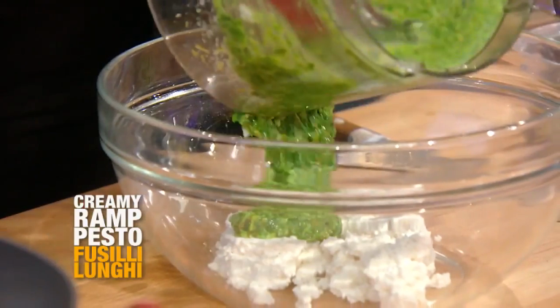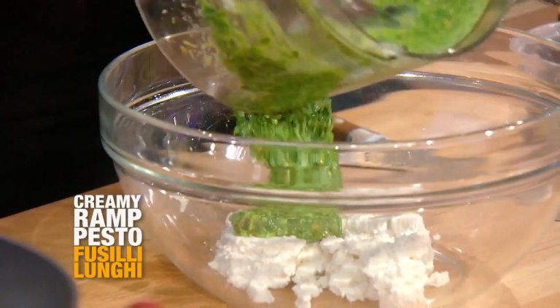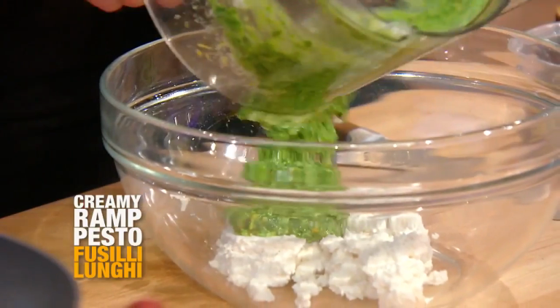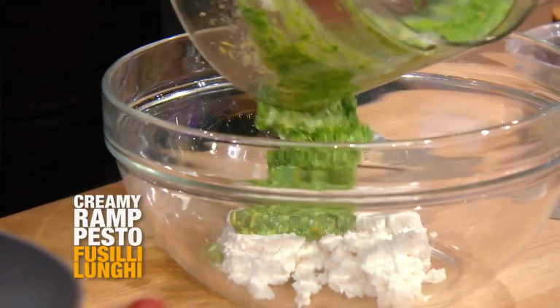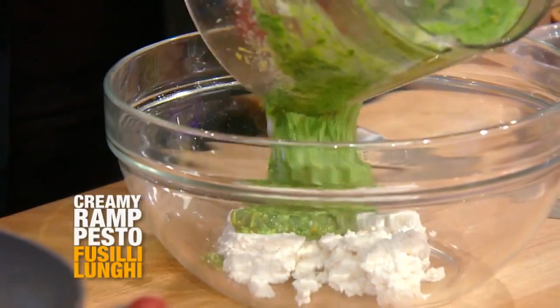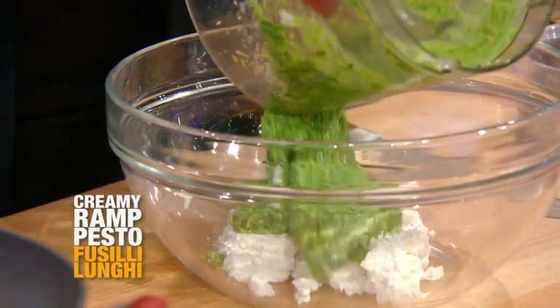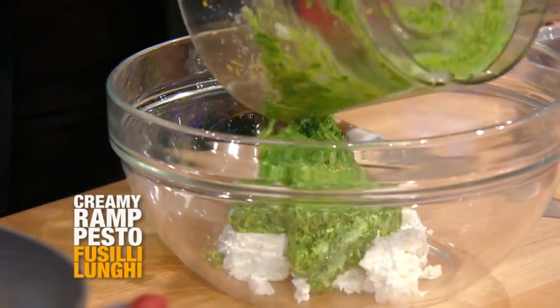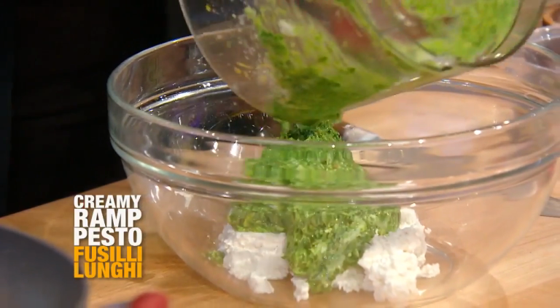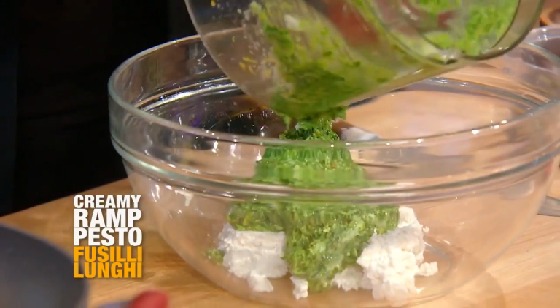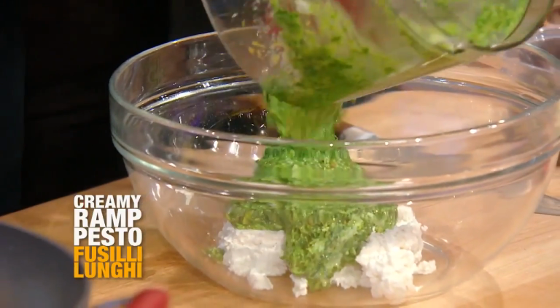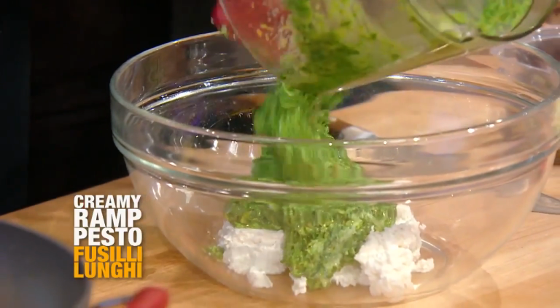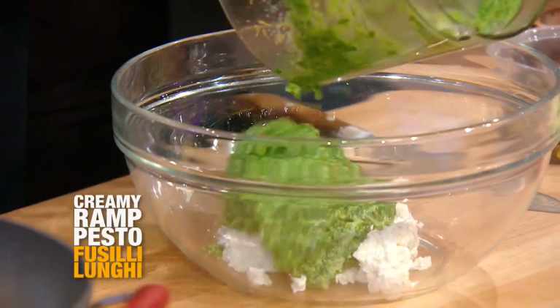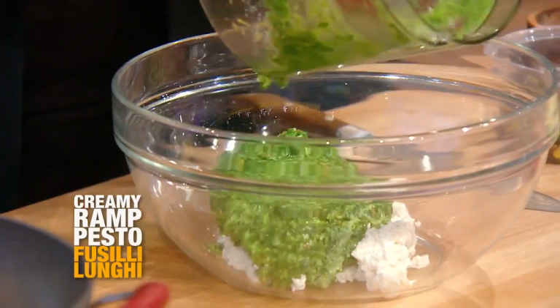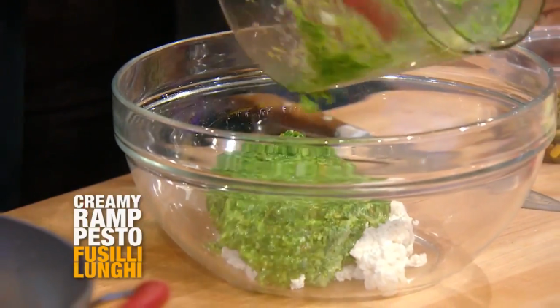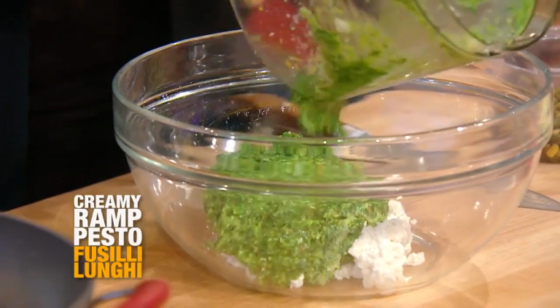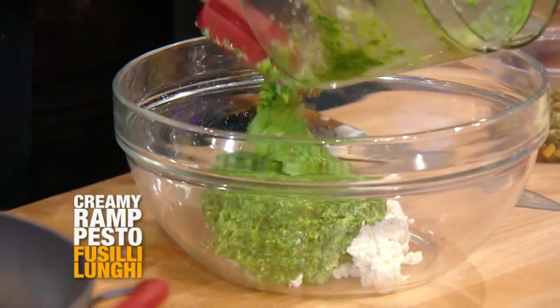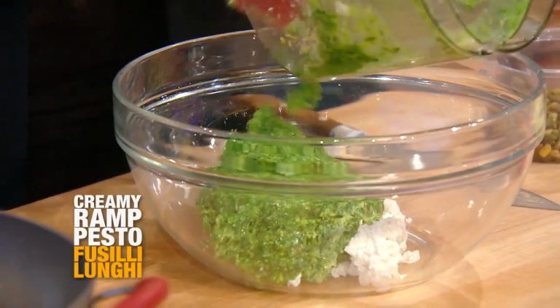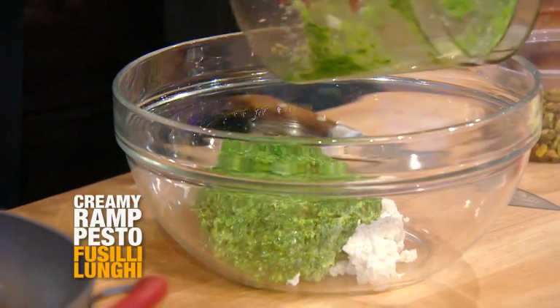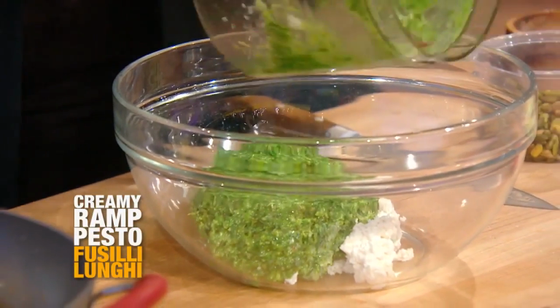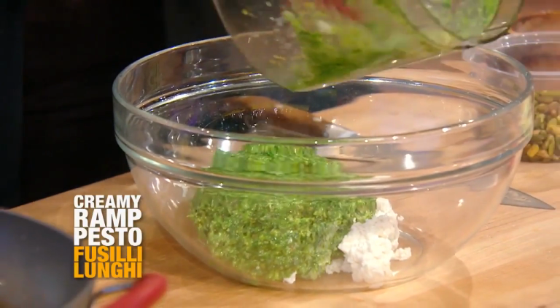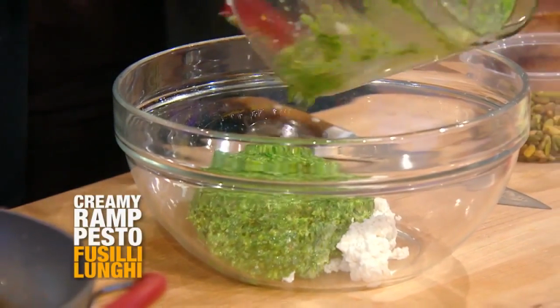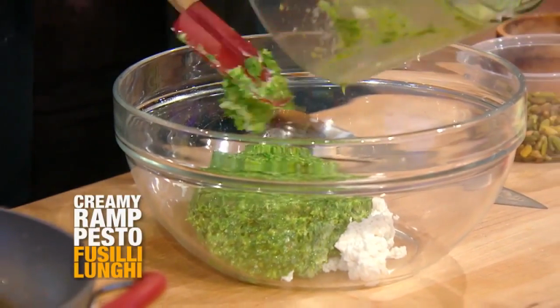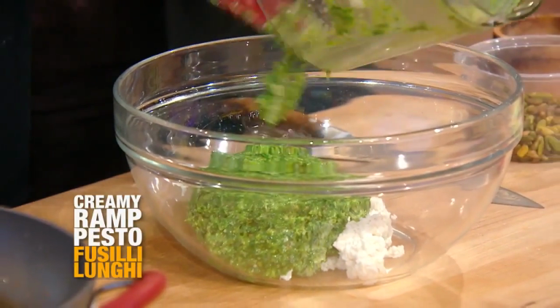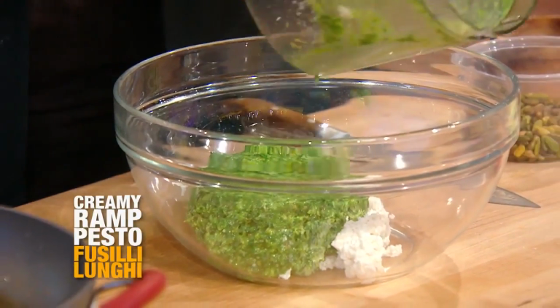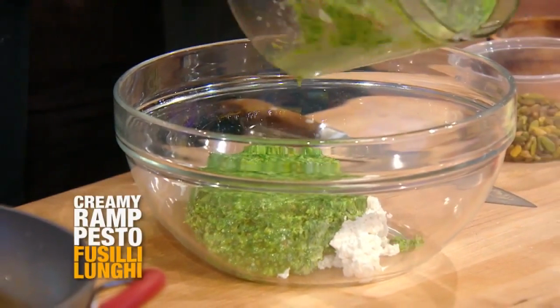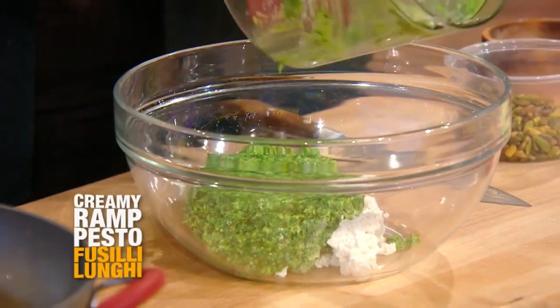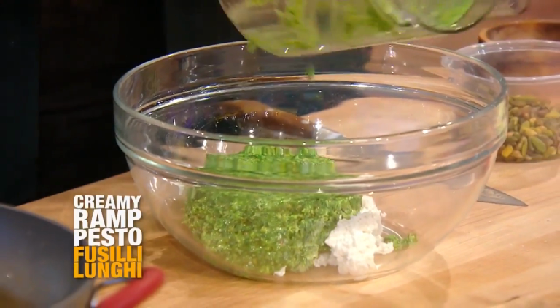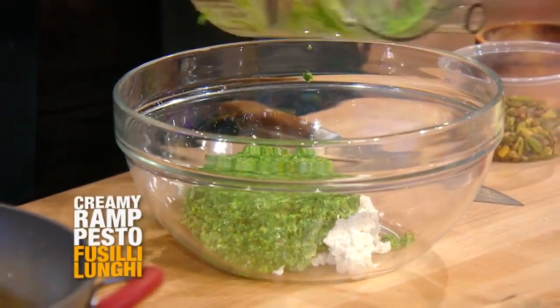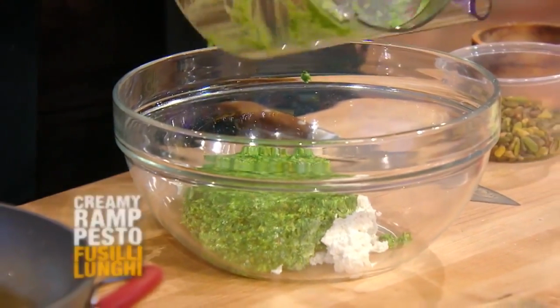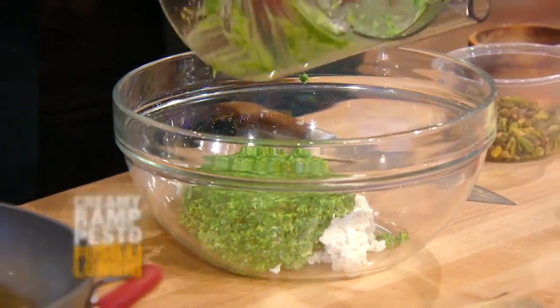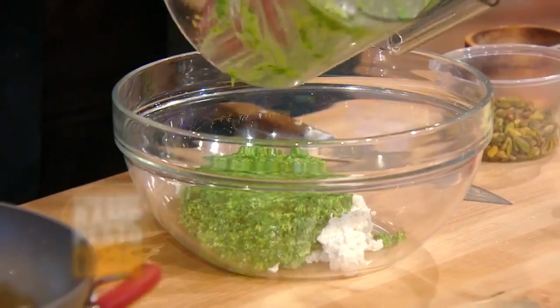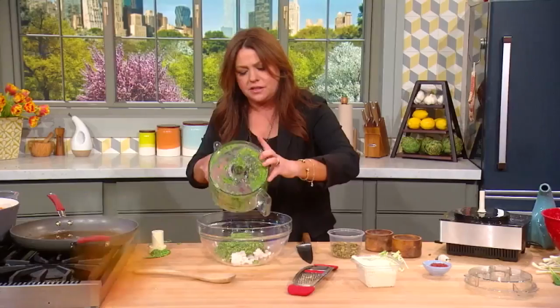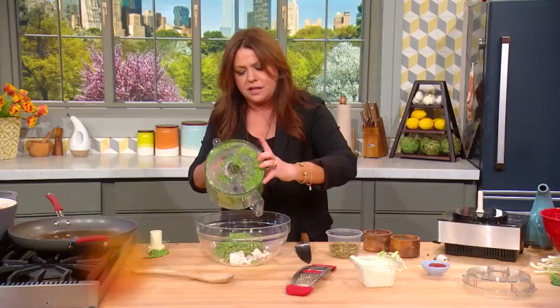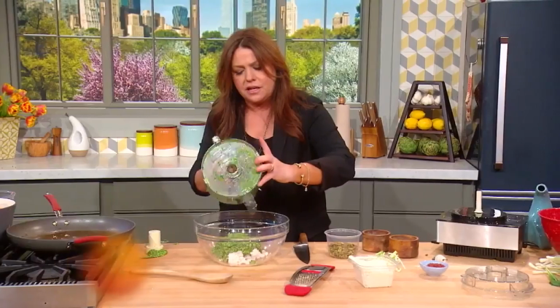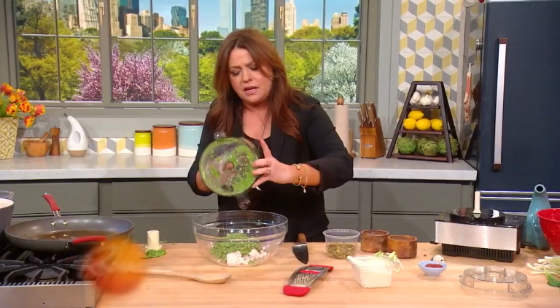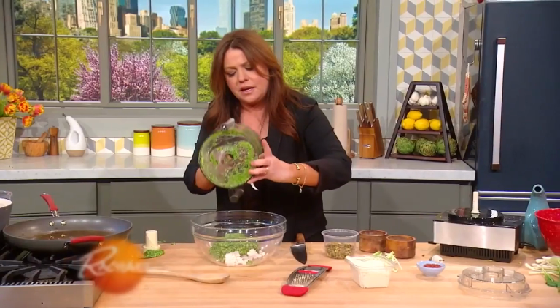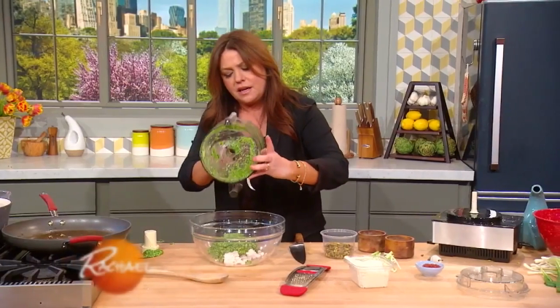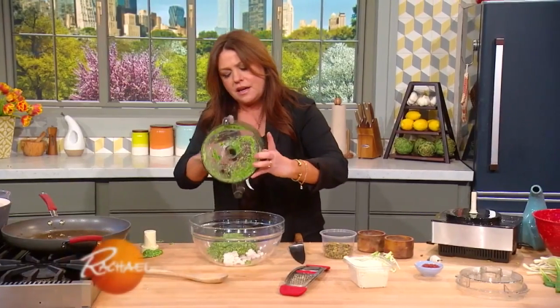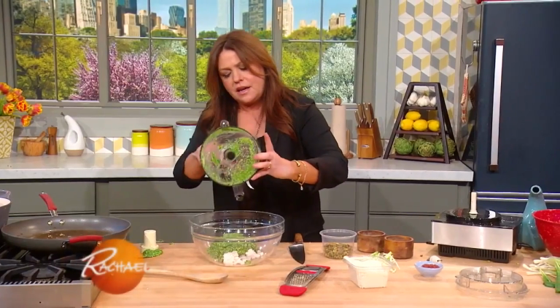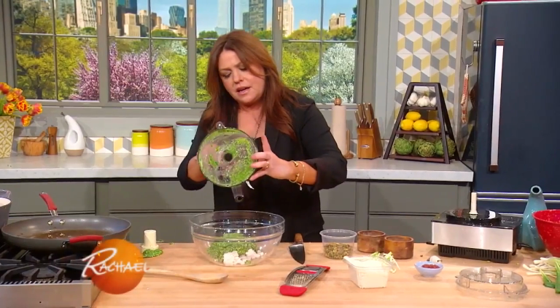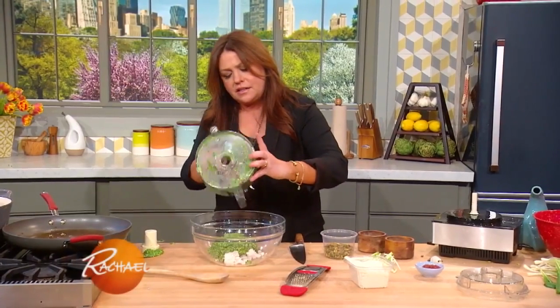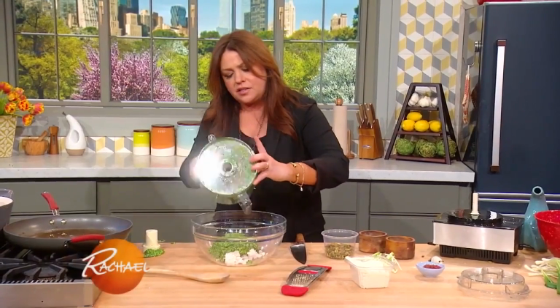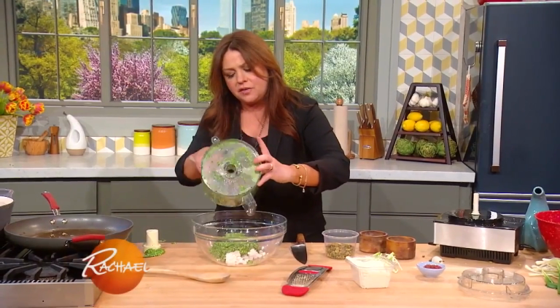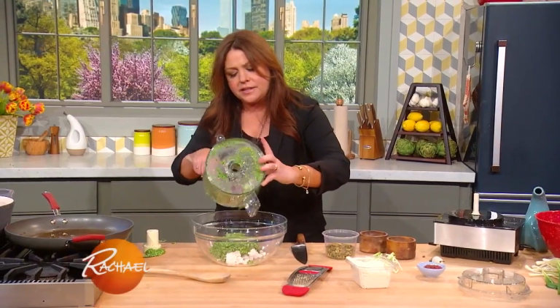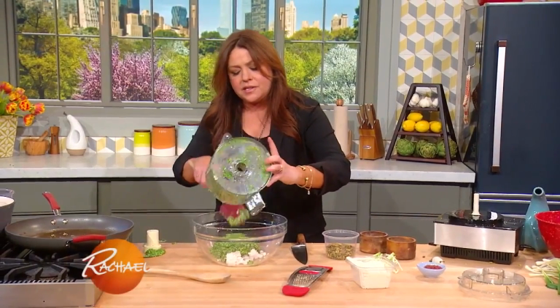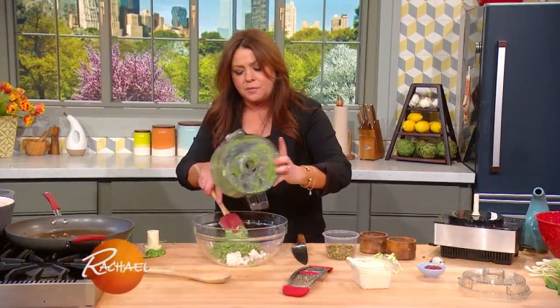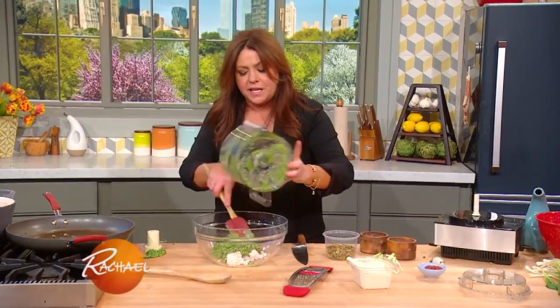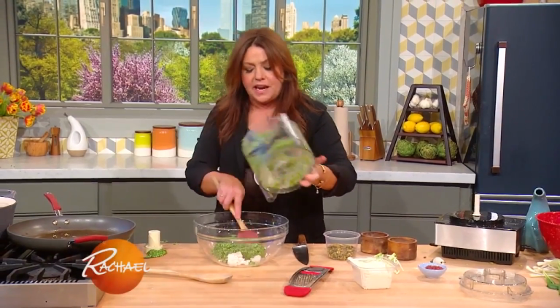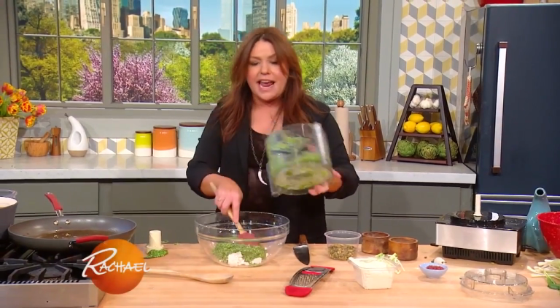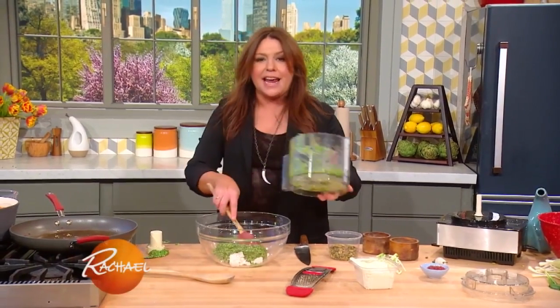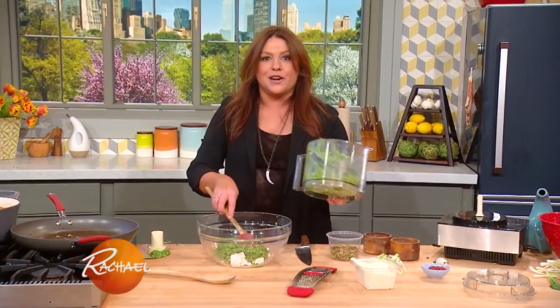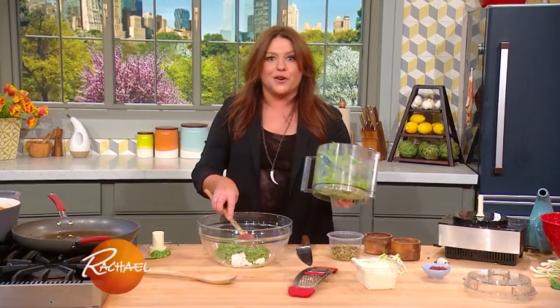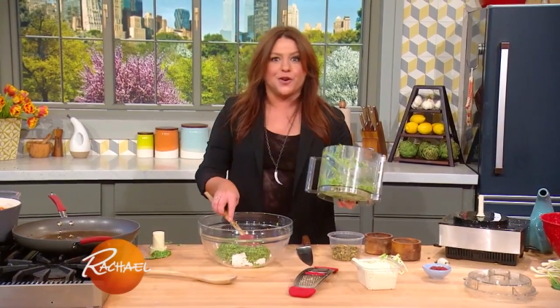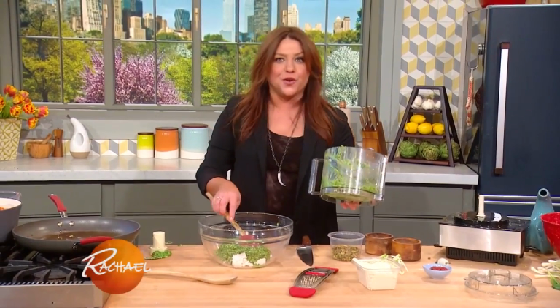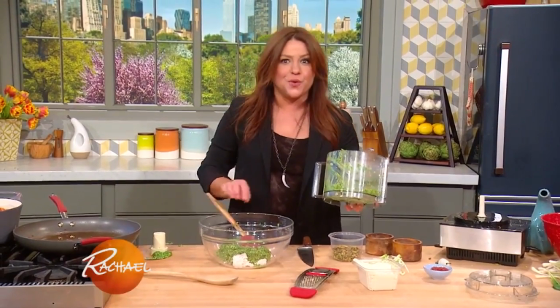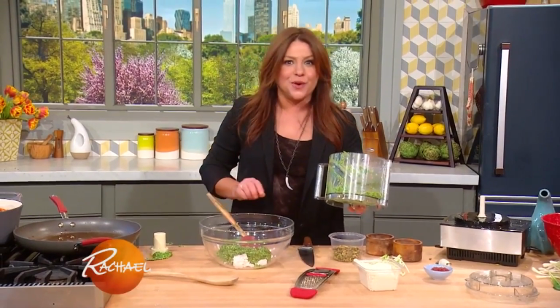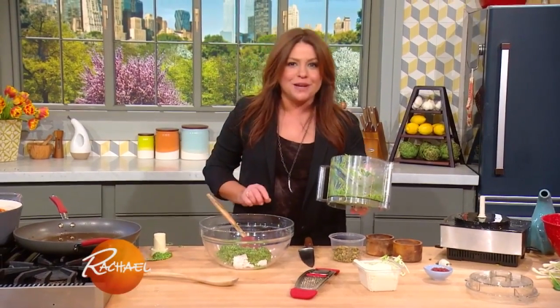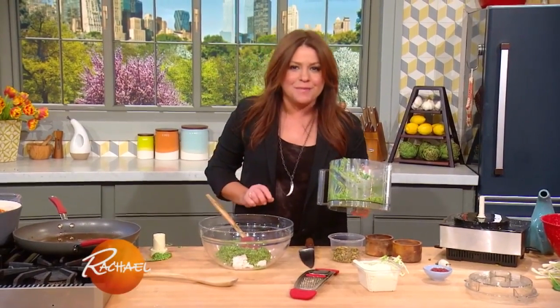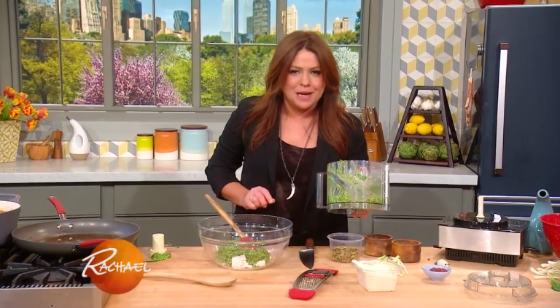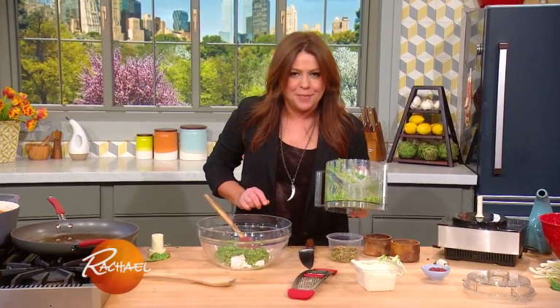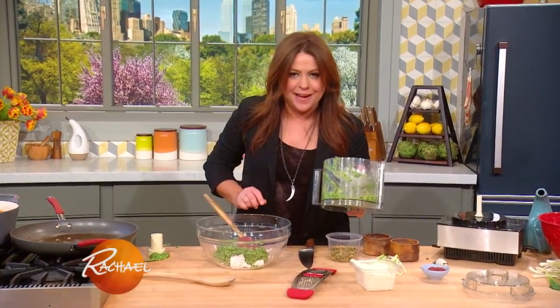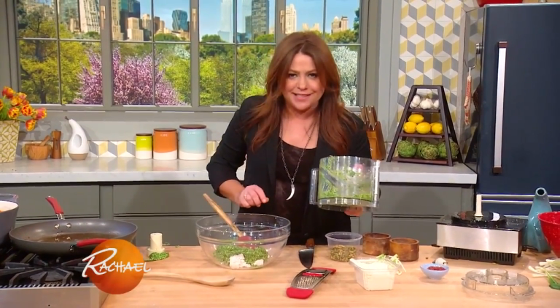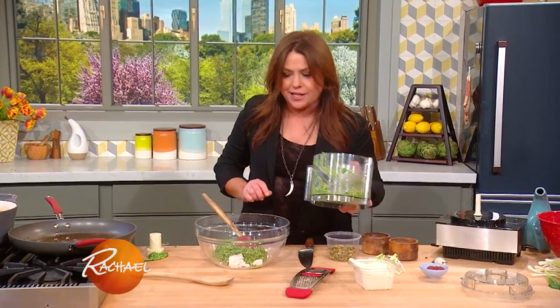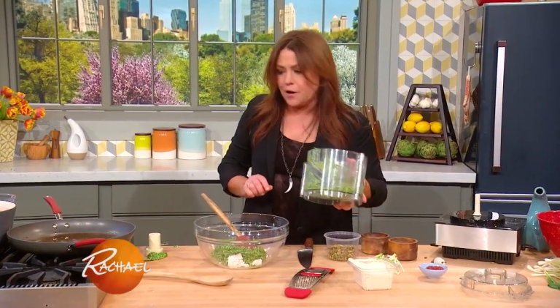And I'm stirring in one cup of fresh ricotta cheese. So, this'll be a creamy pesto.